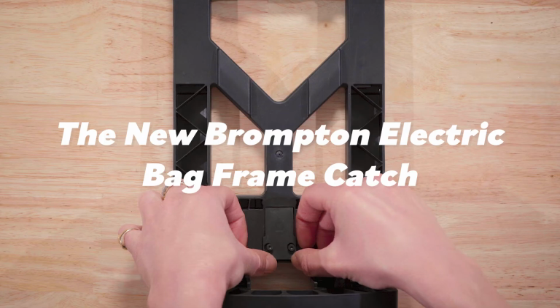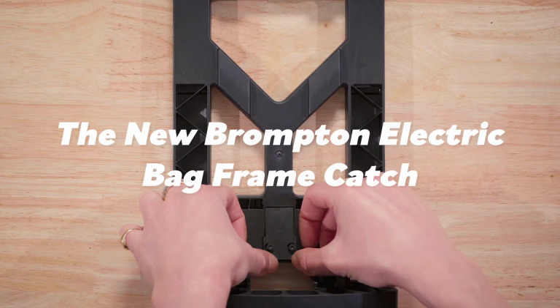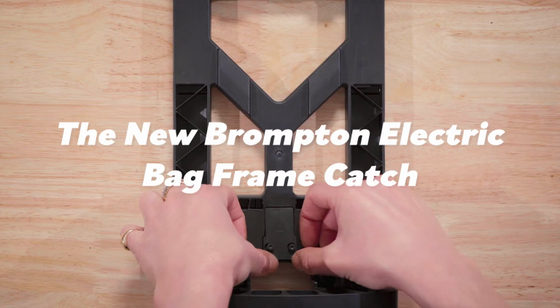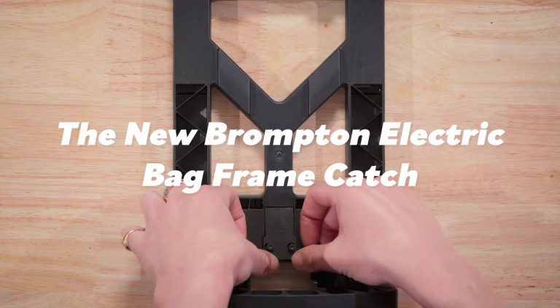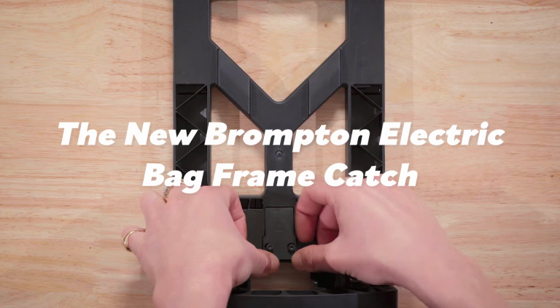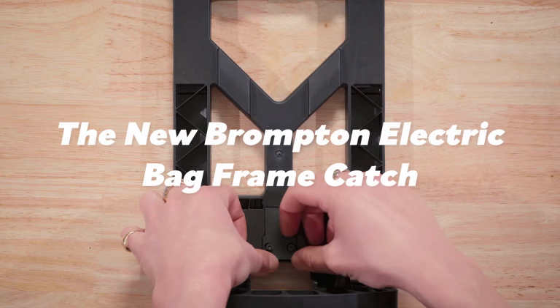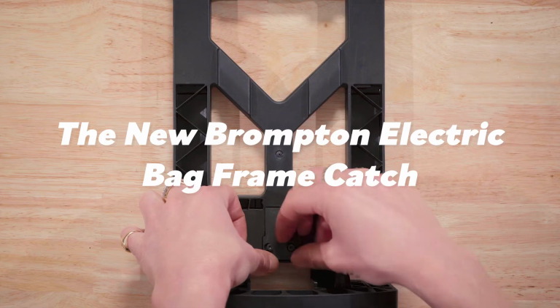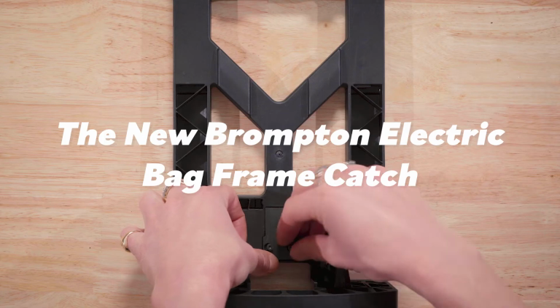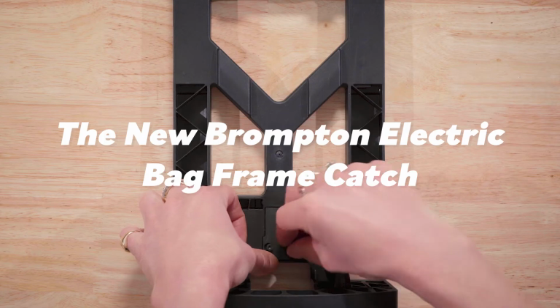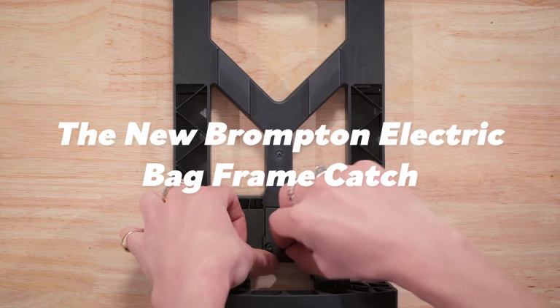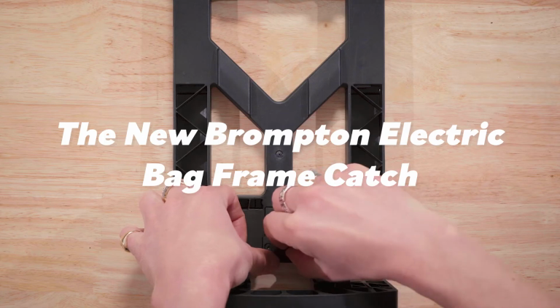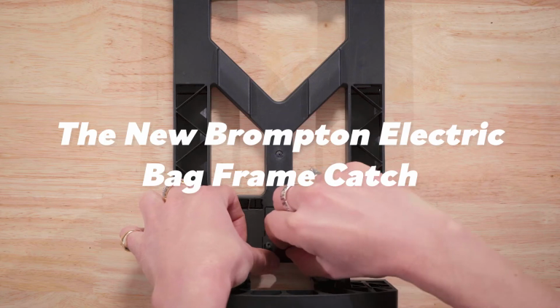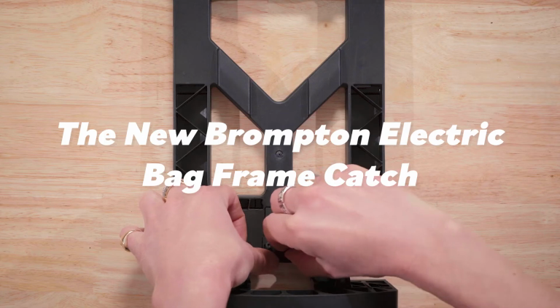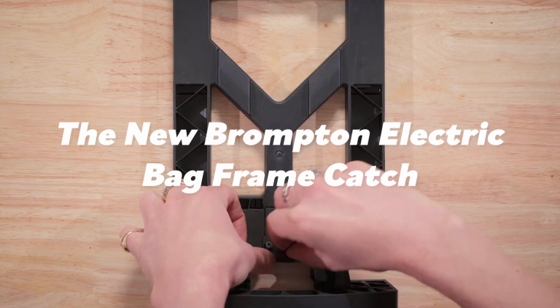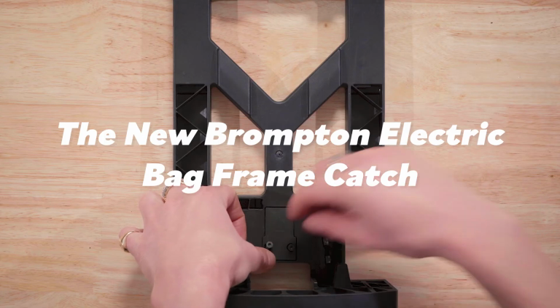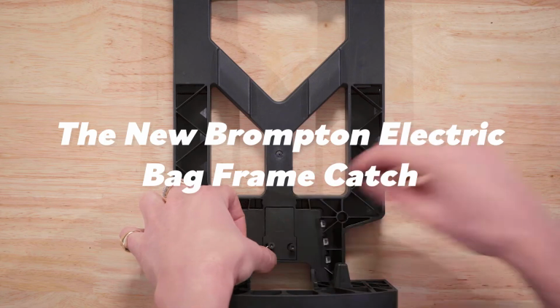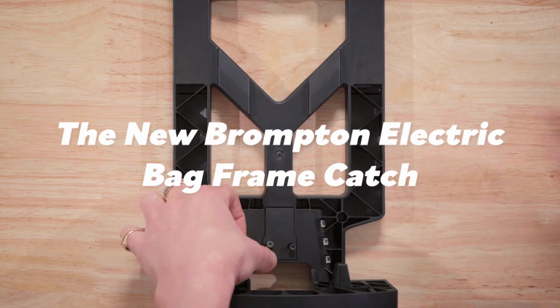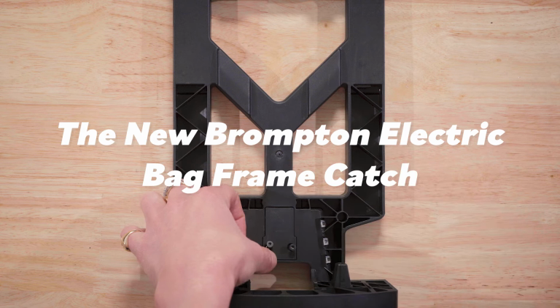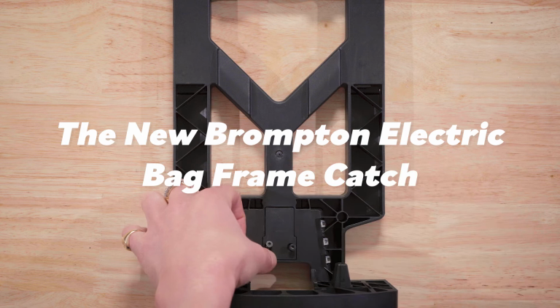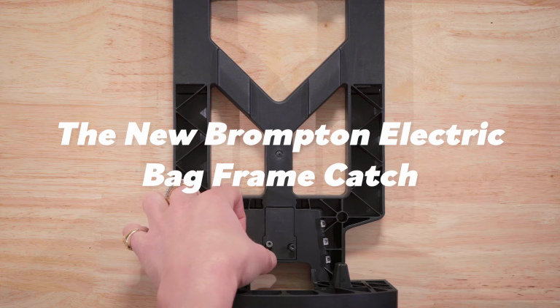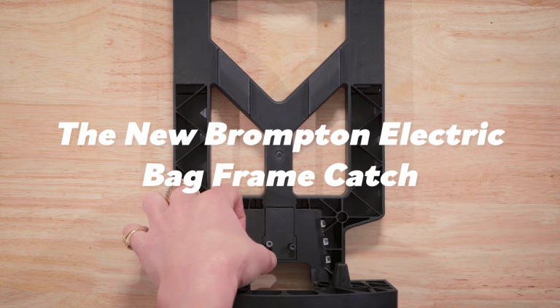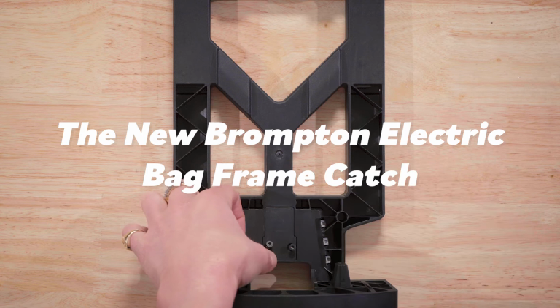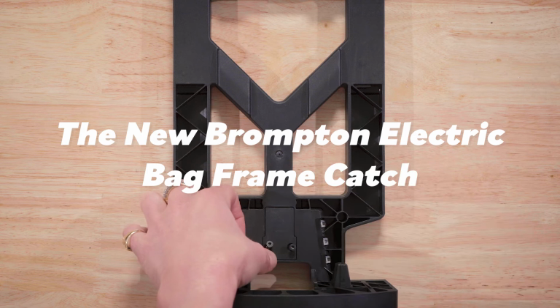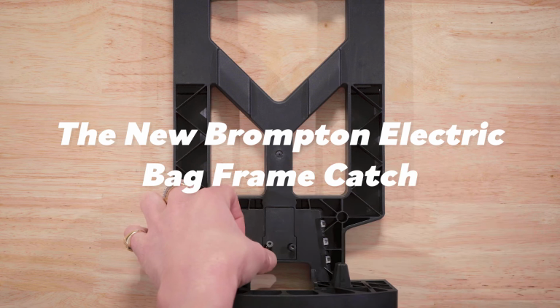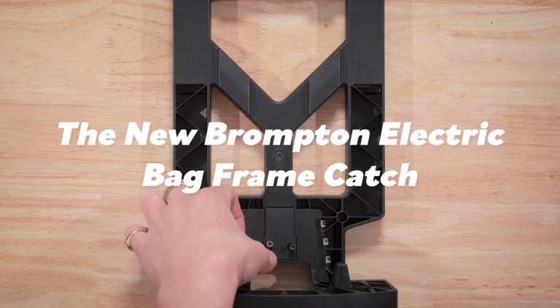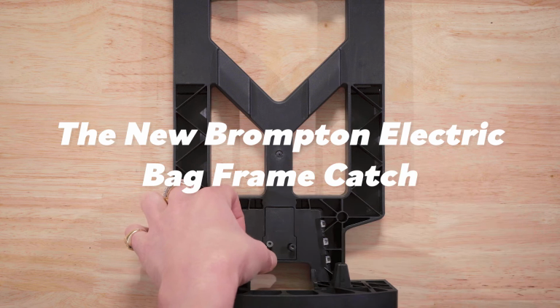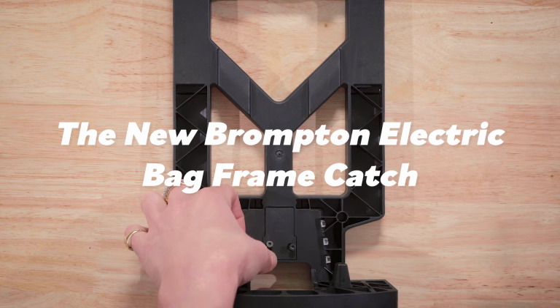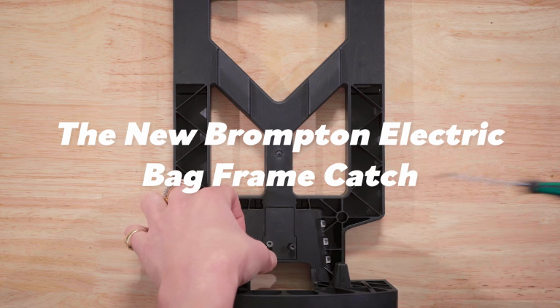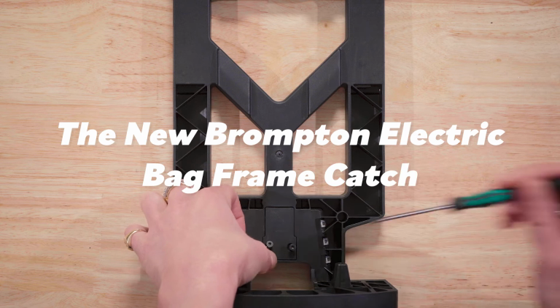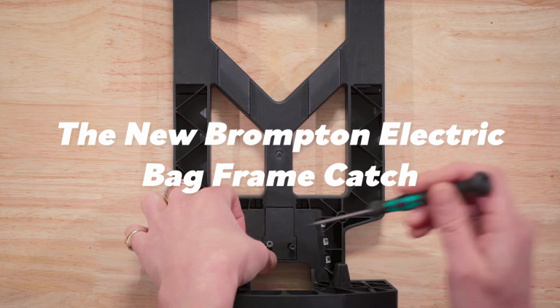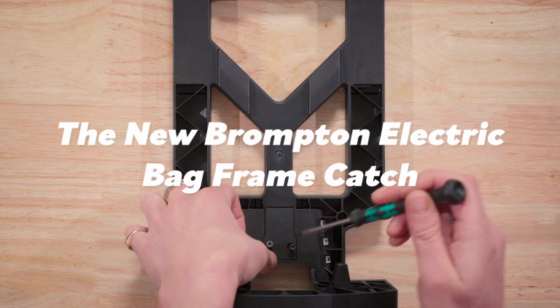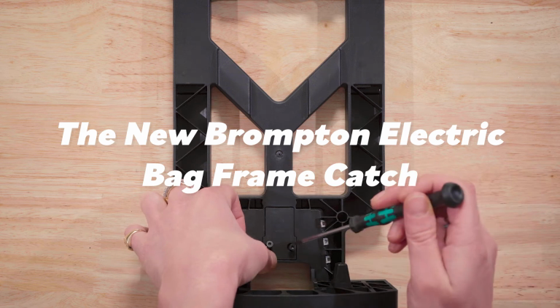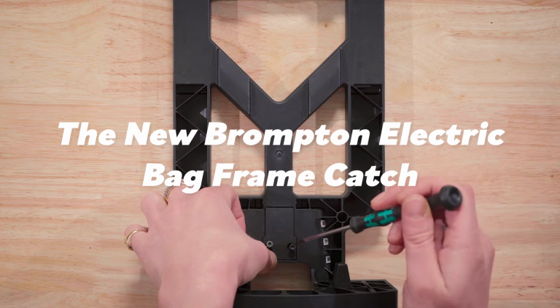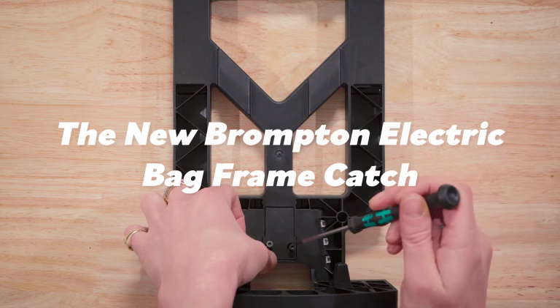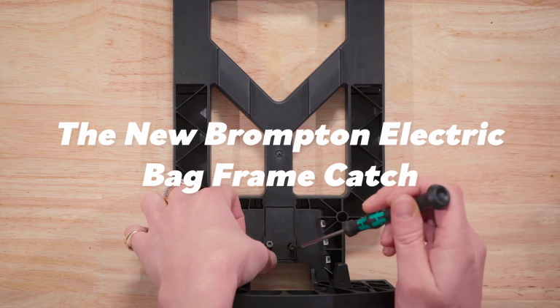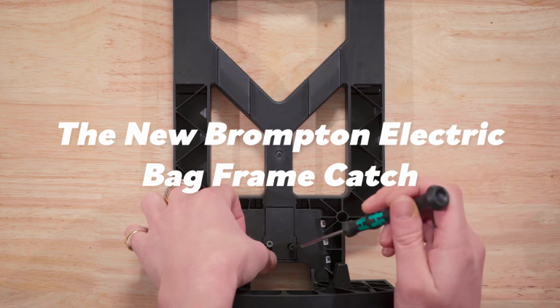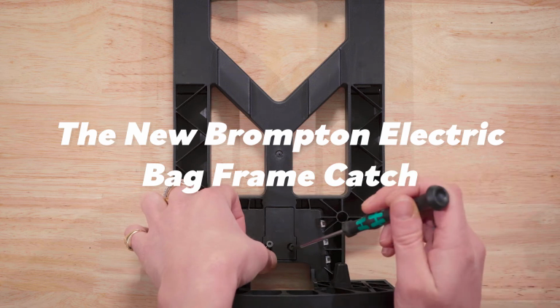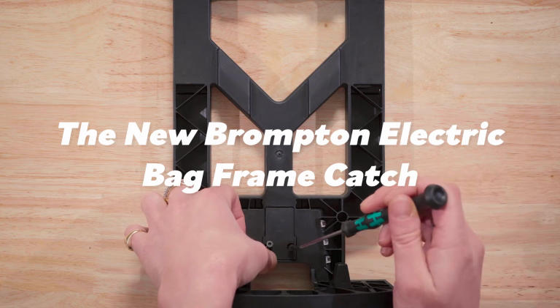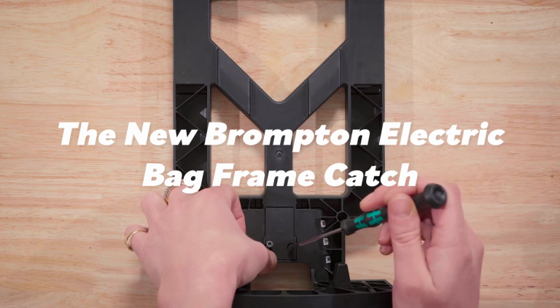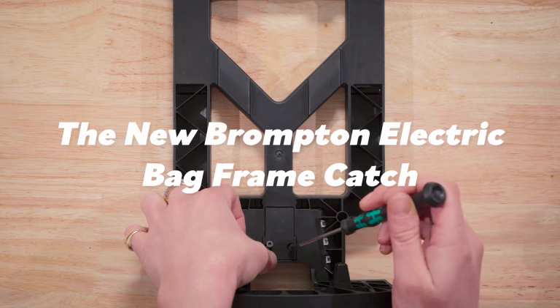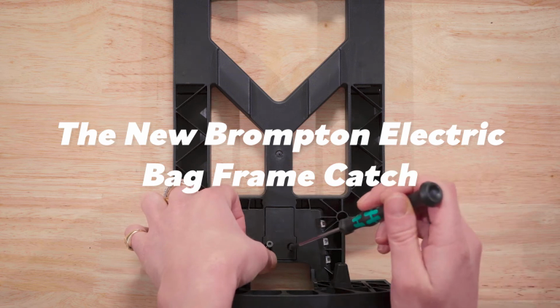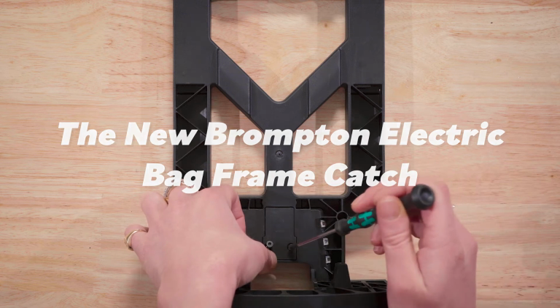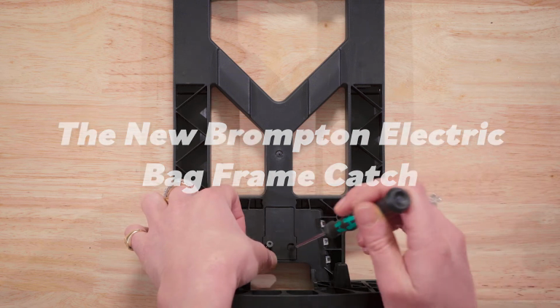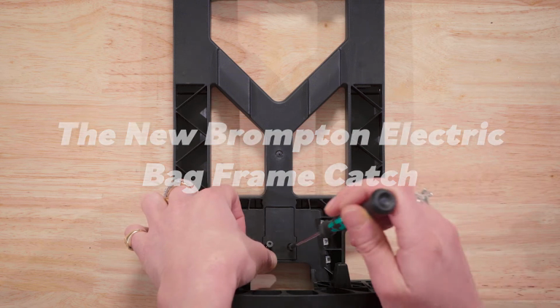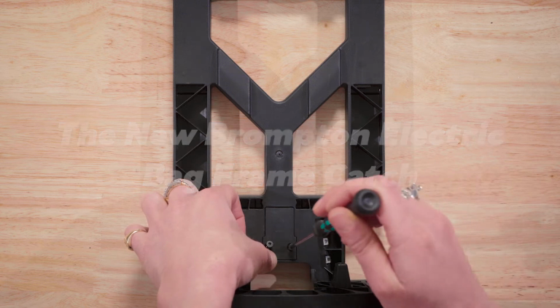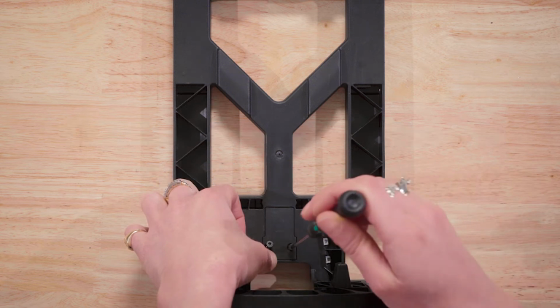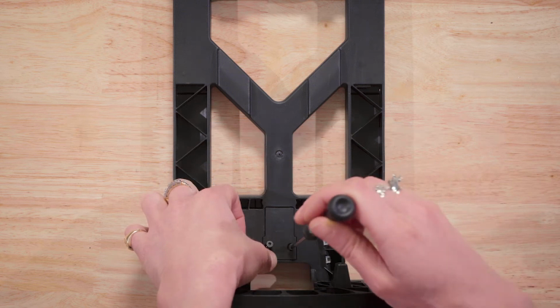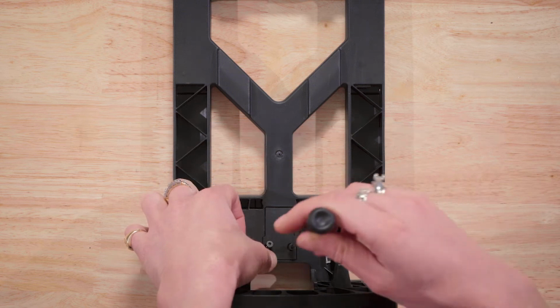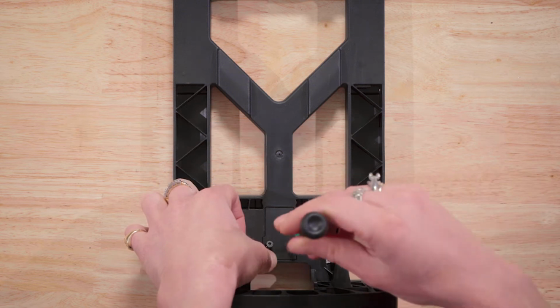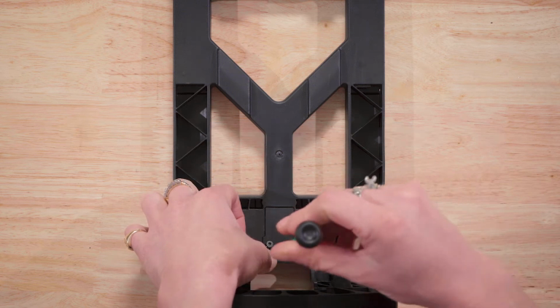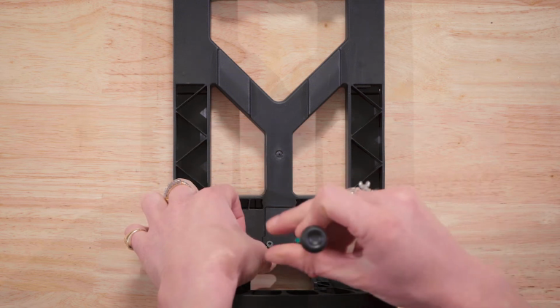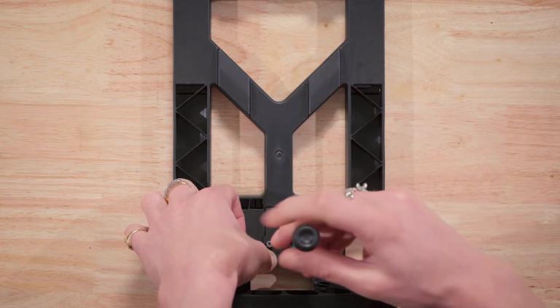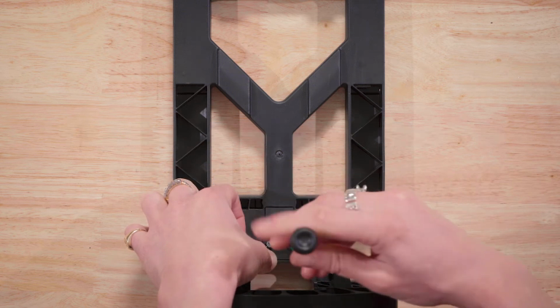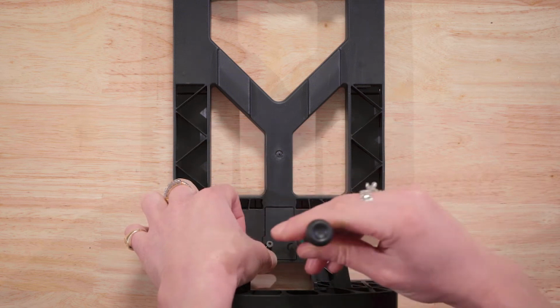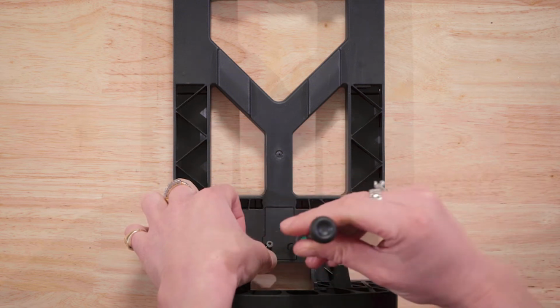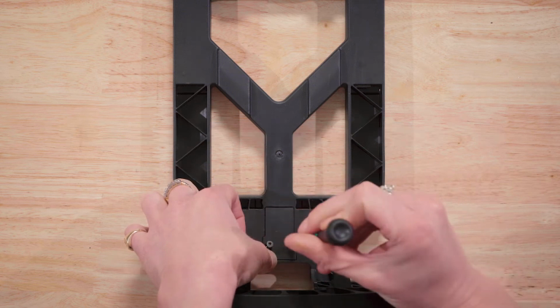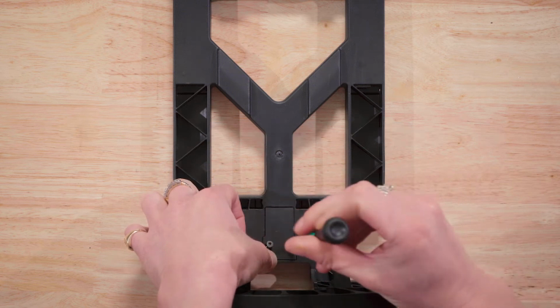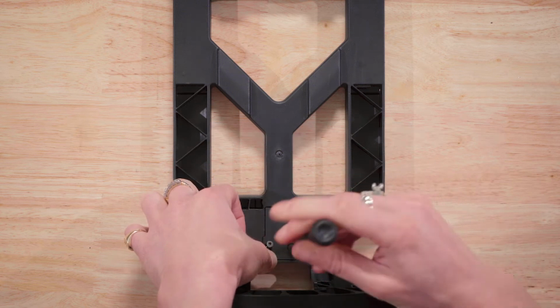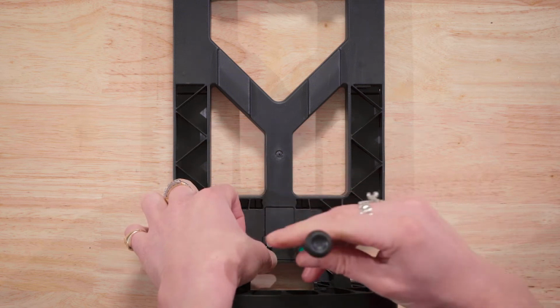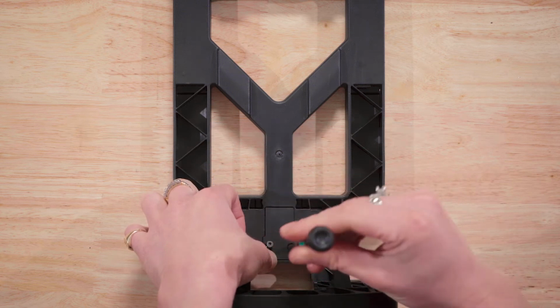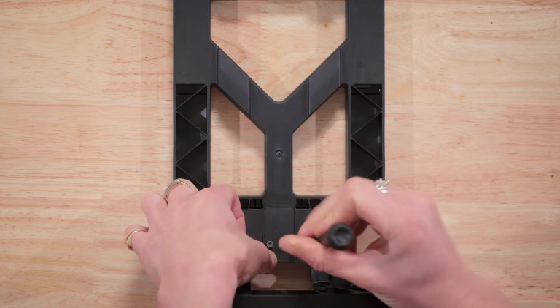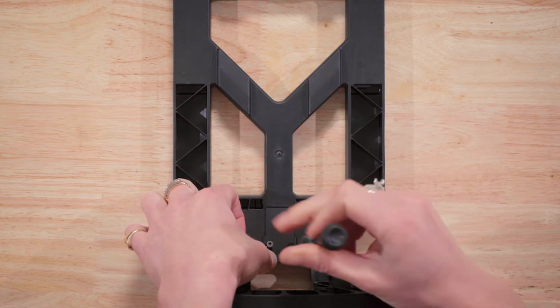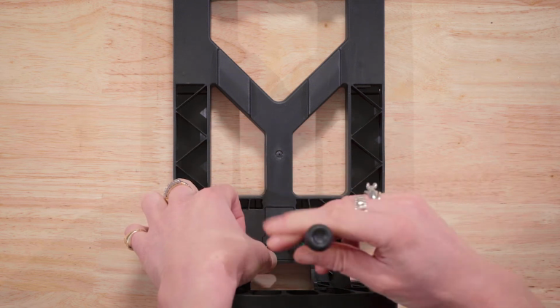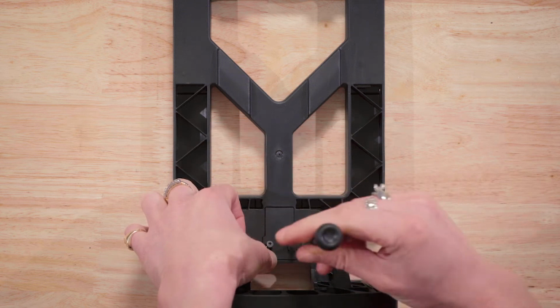Installing the new Brompton Electric bag frame catch. You will need a T8 Torx driver to replace the bag catch.